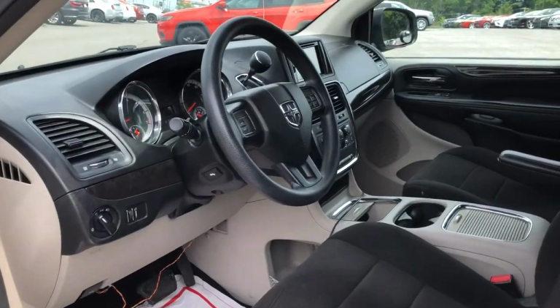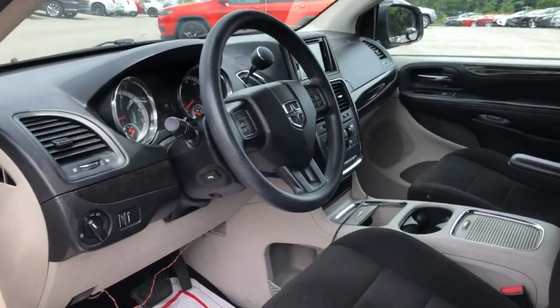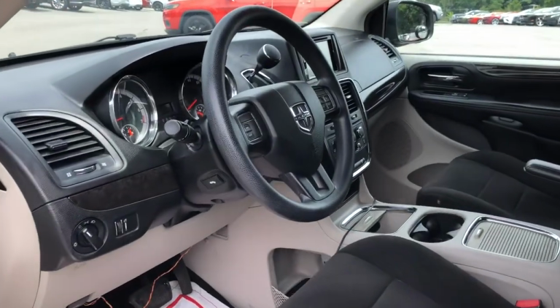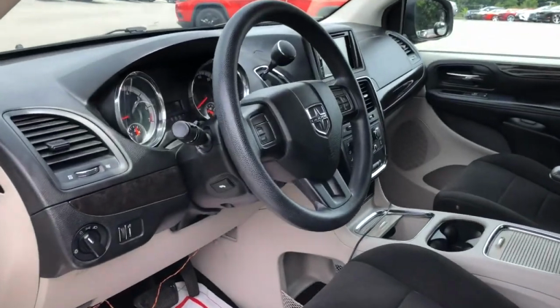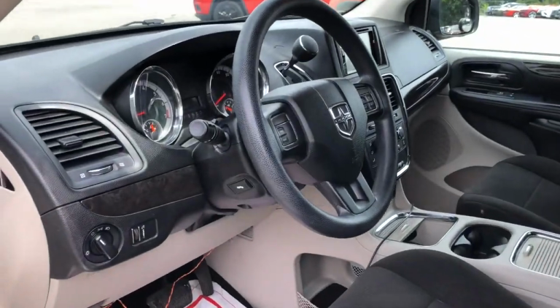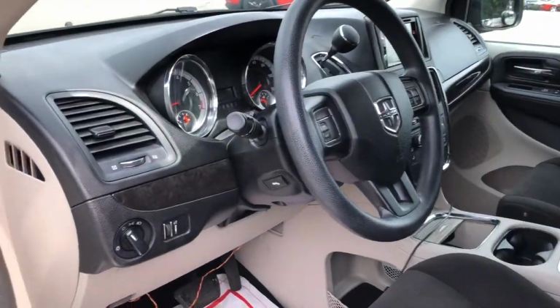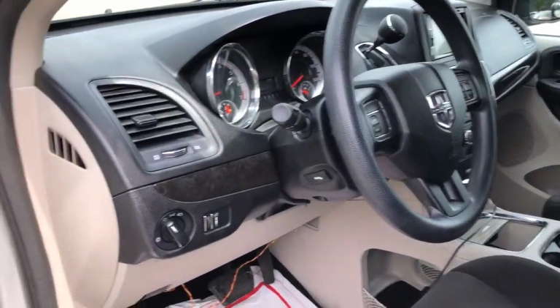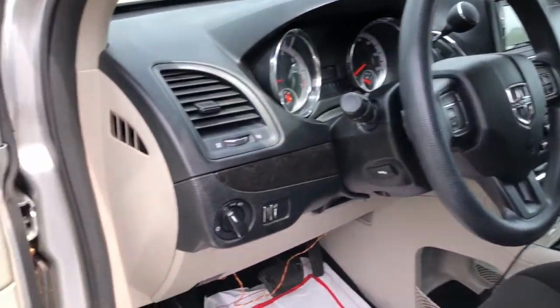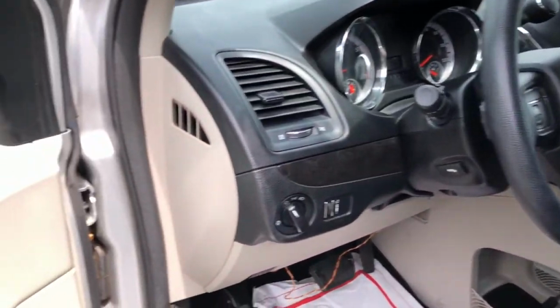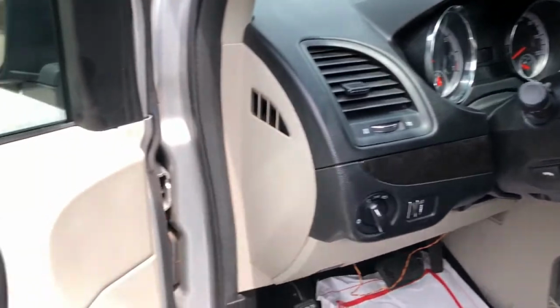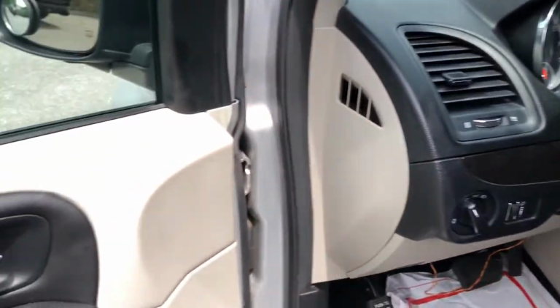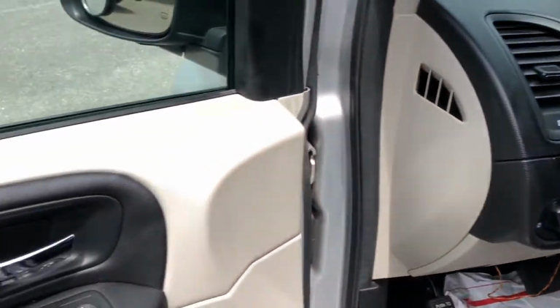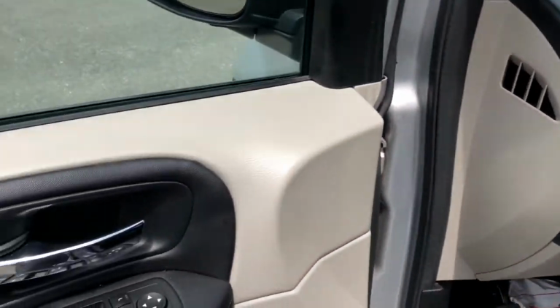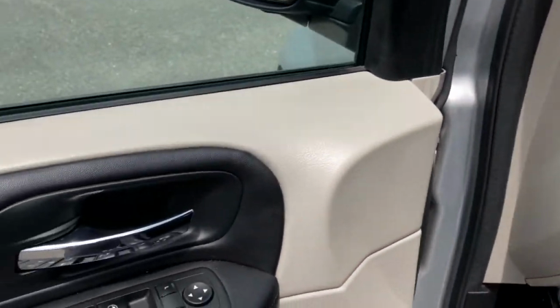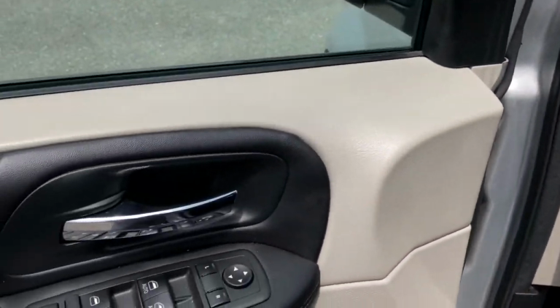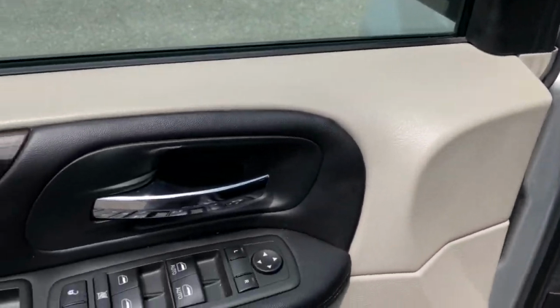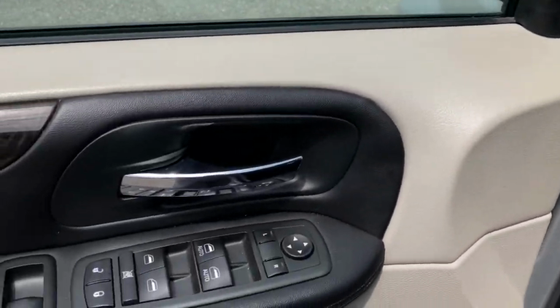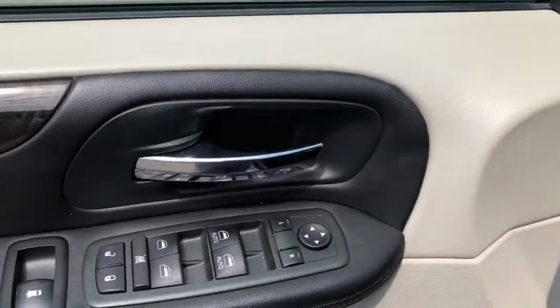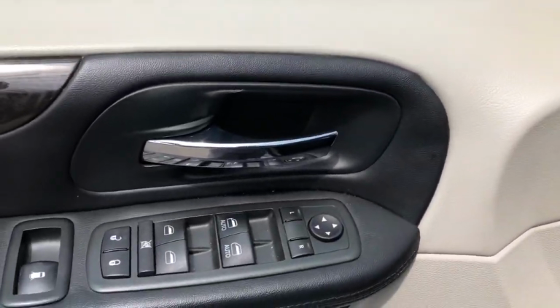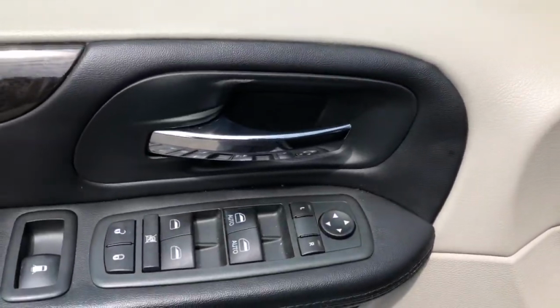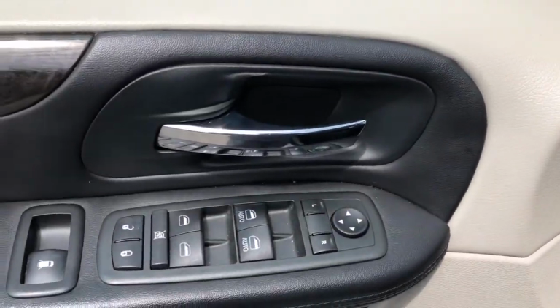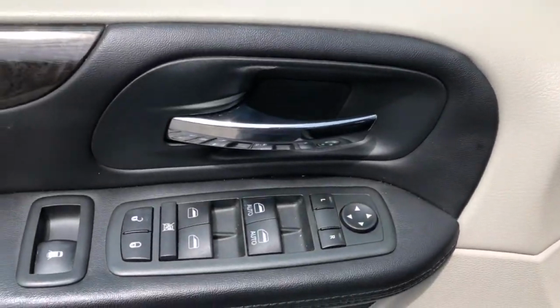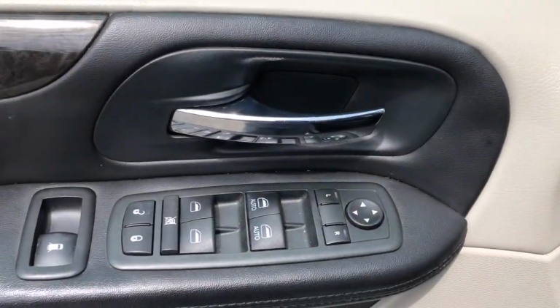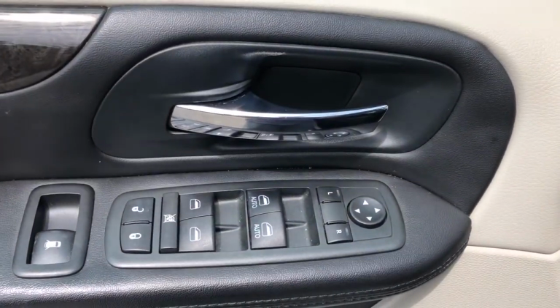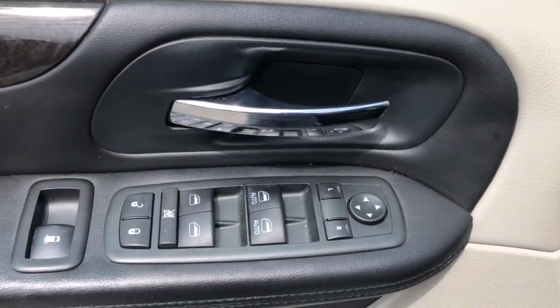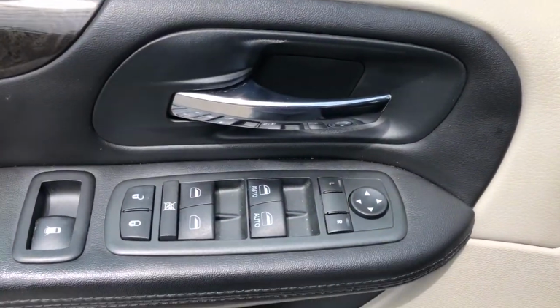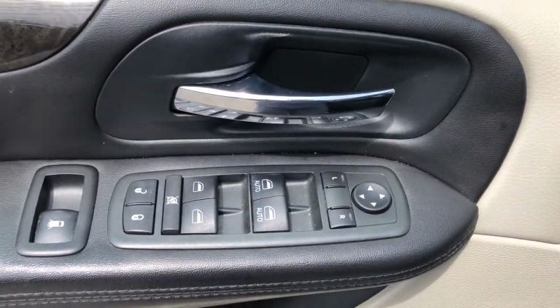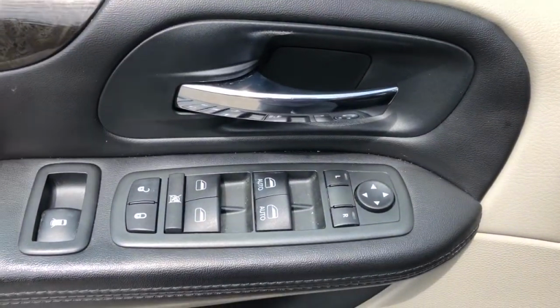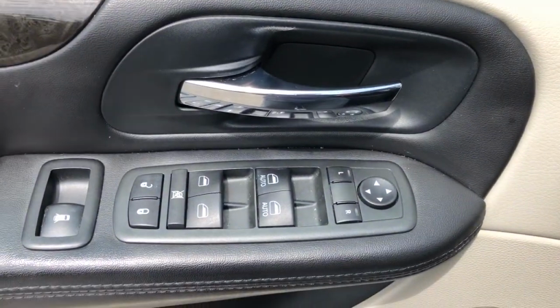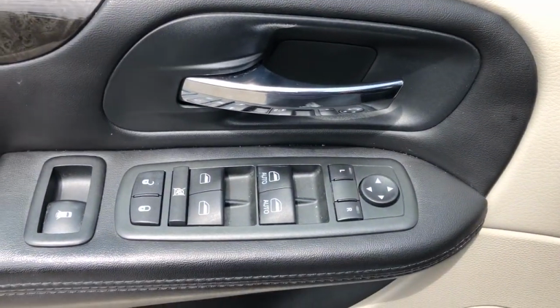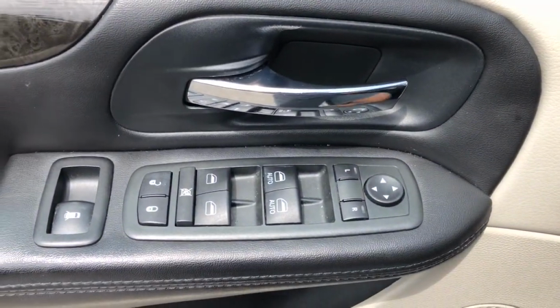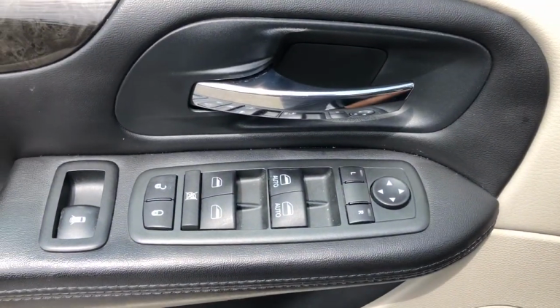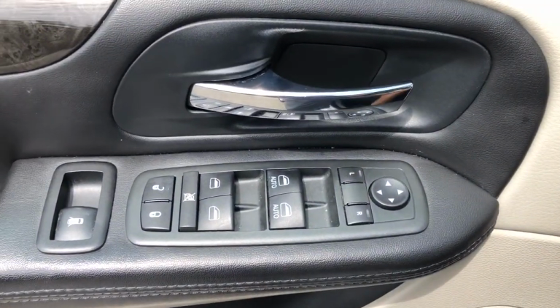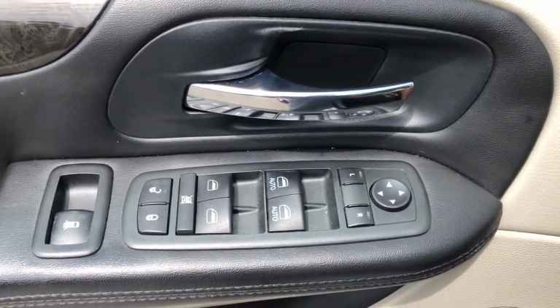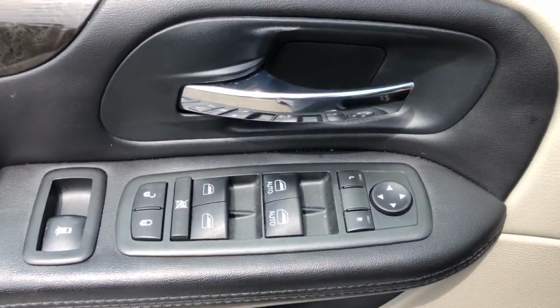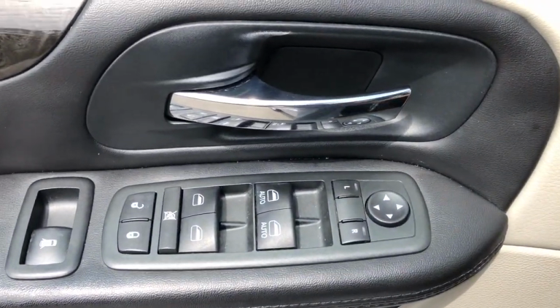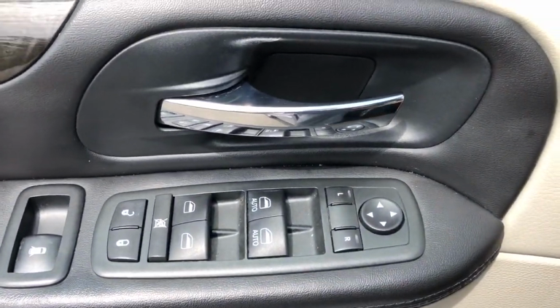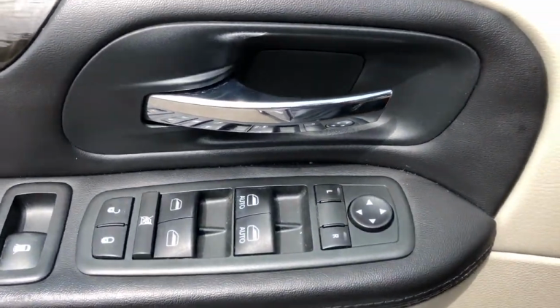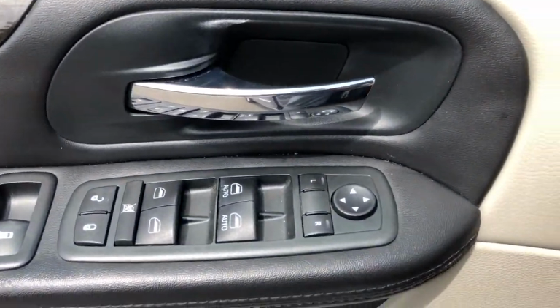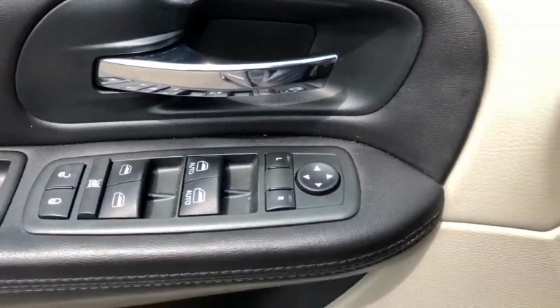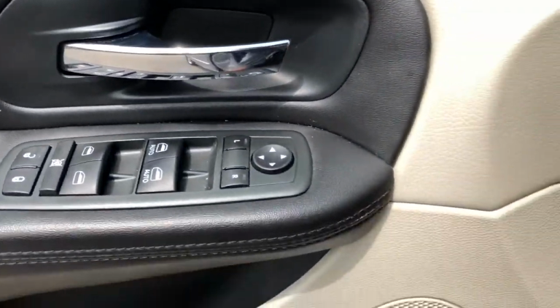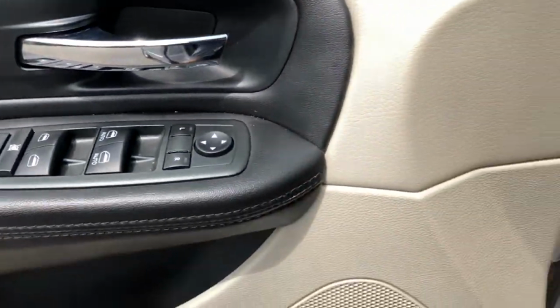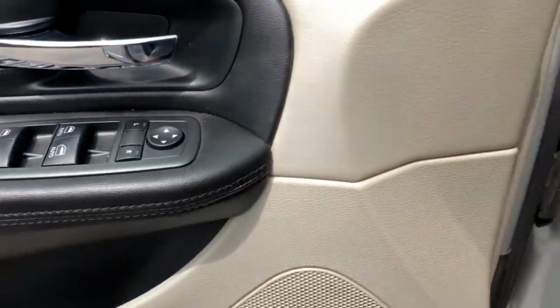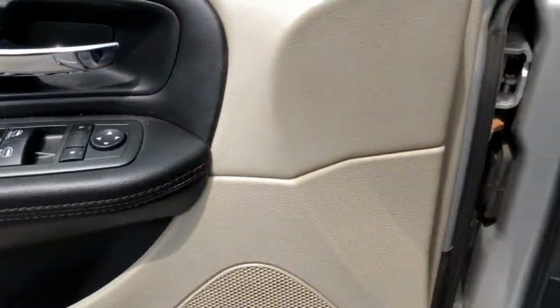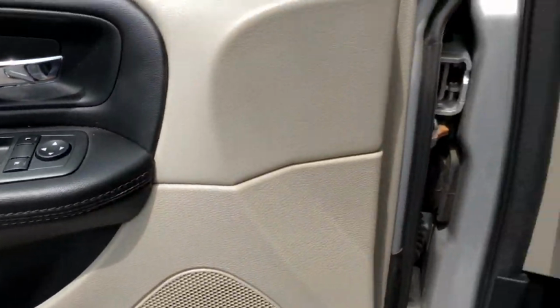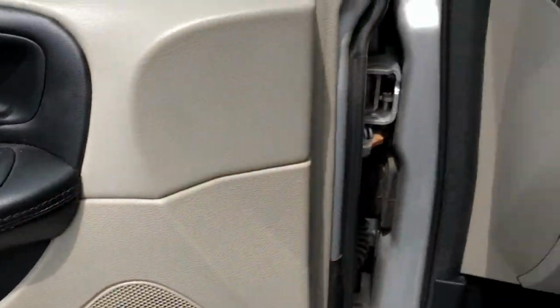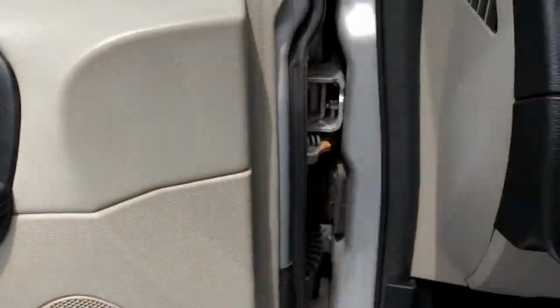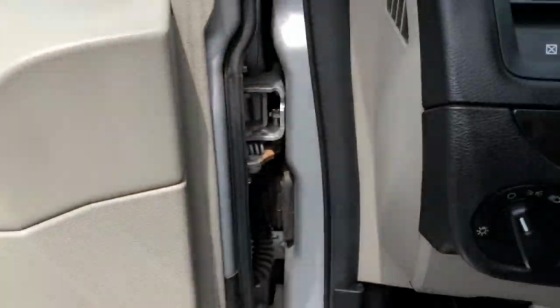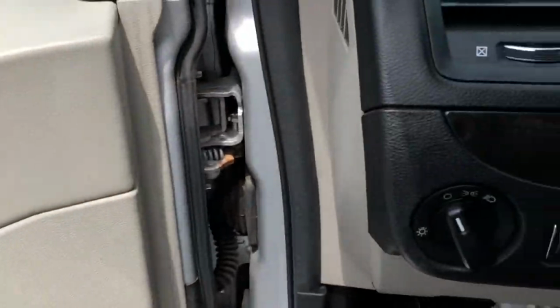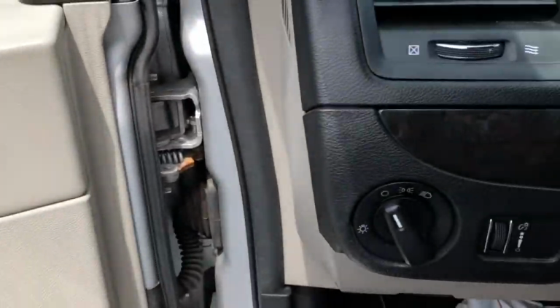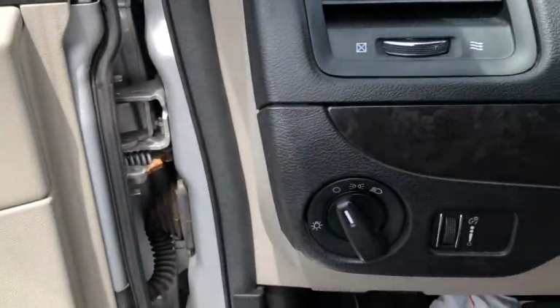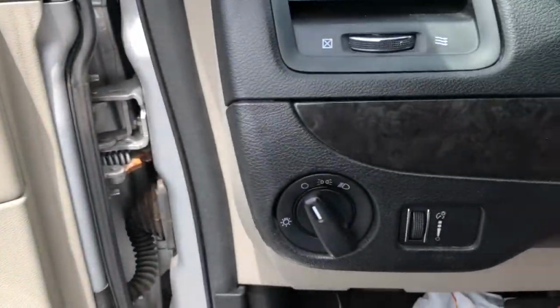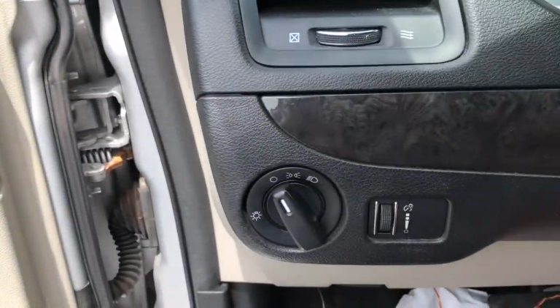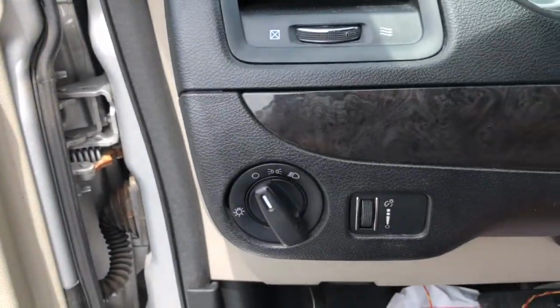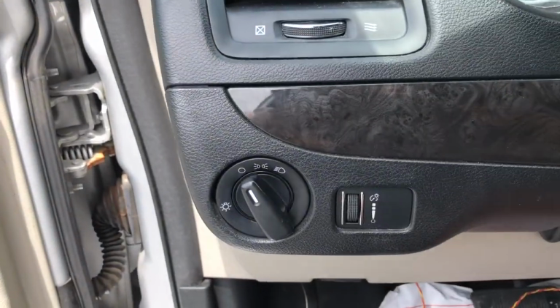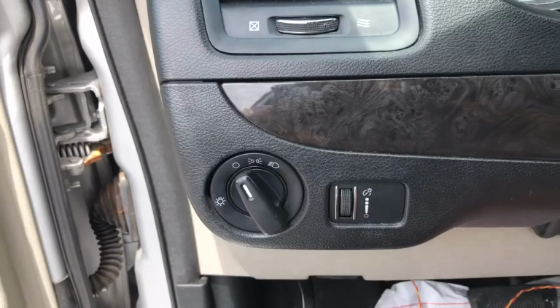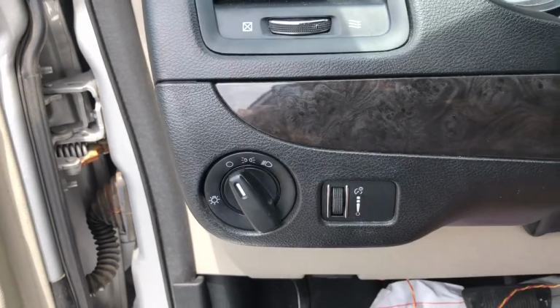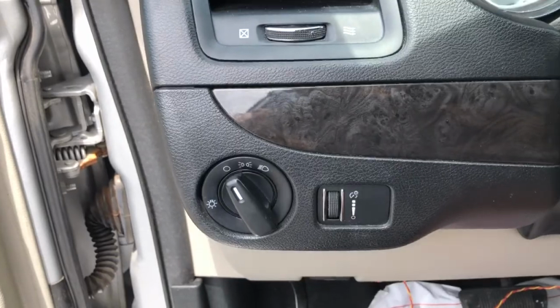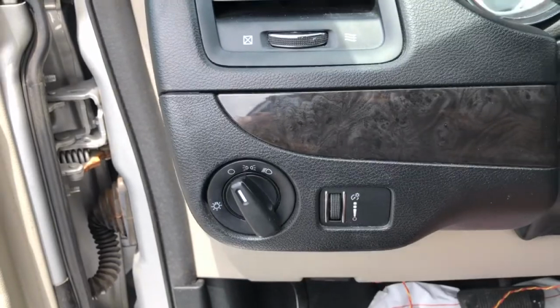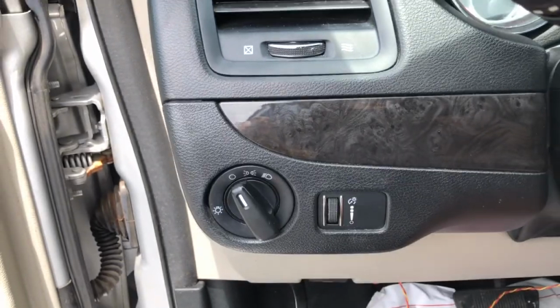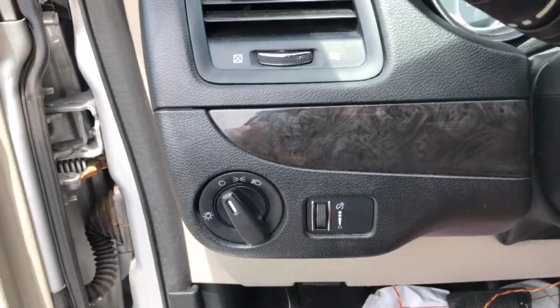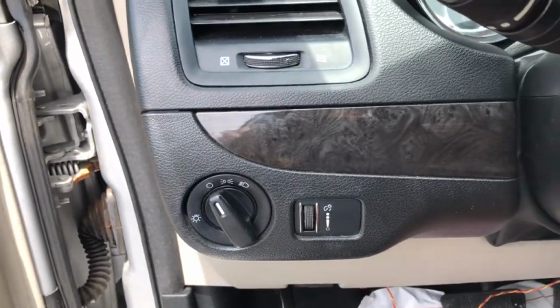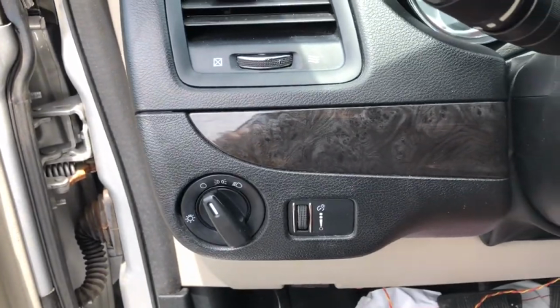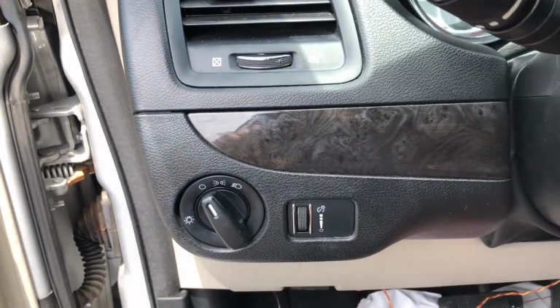Don't miss out on the chance to have the family vehicle that maximizes comfort, safety, and fun. Drive the Grand Caravan.